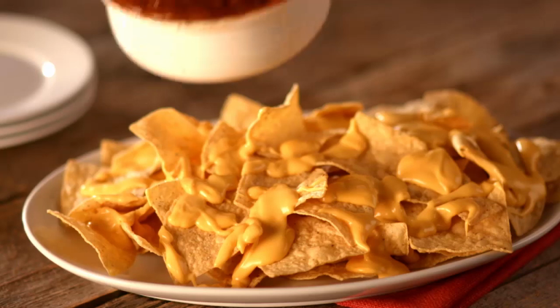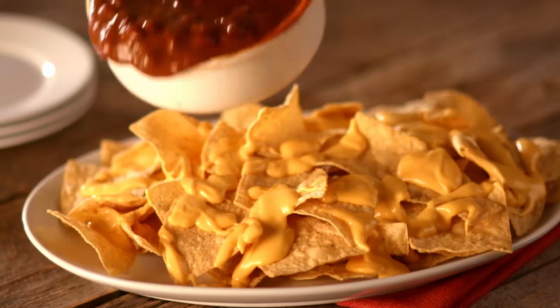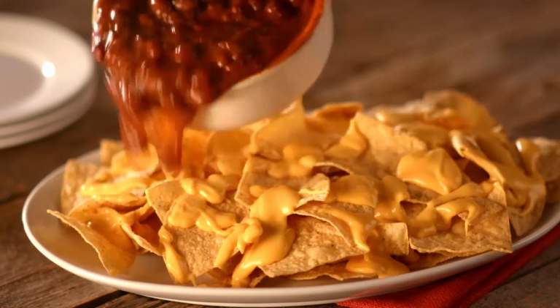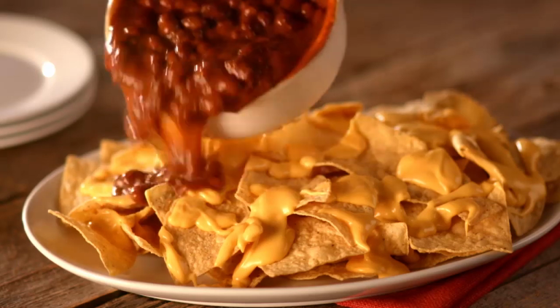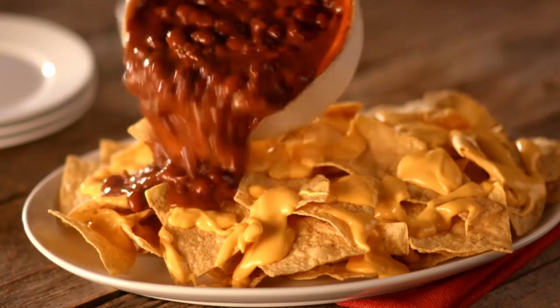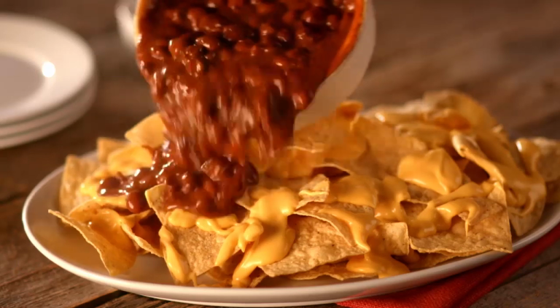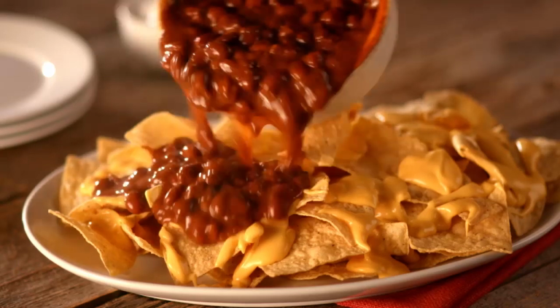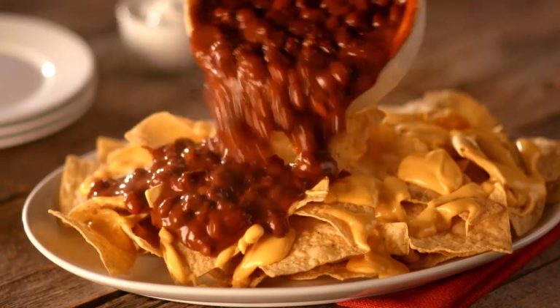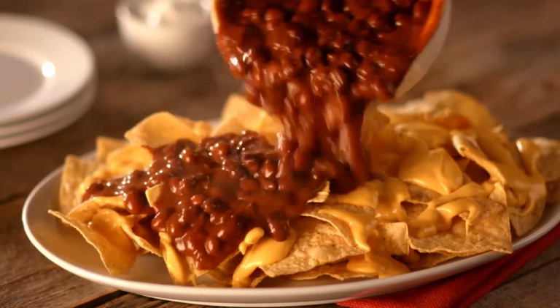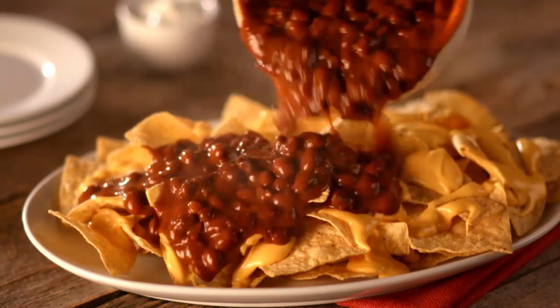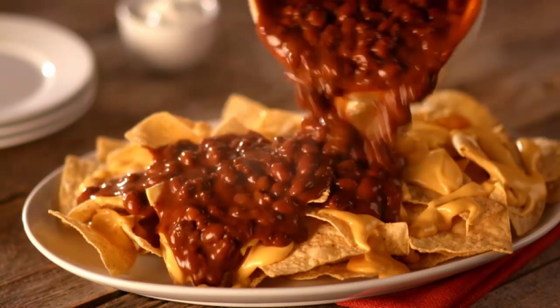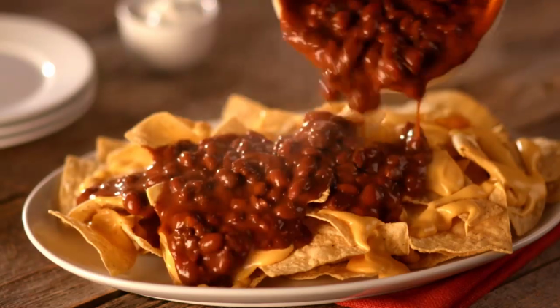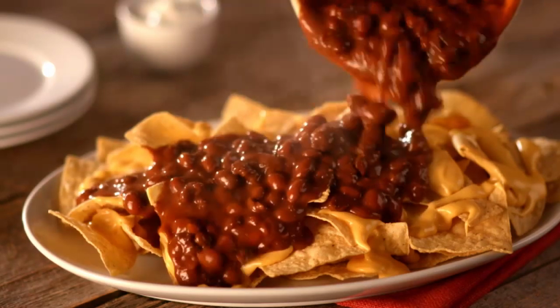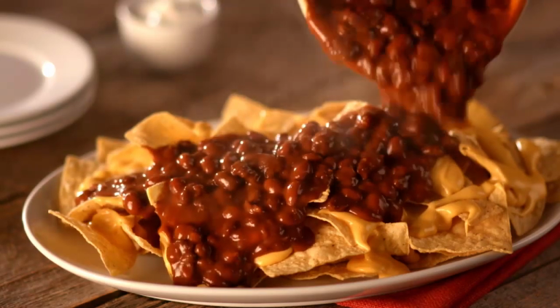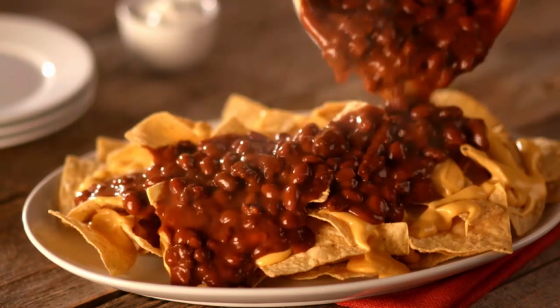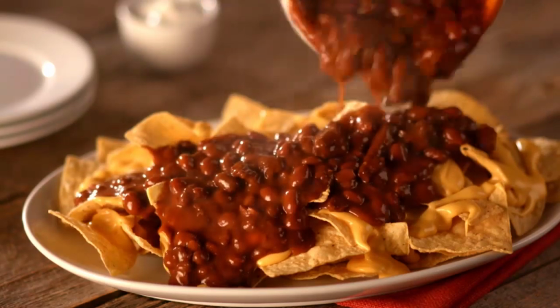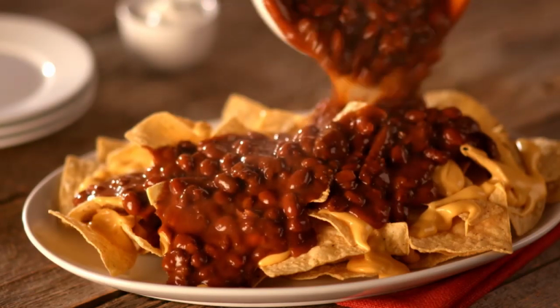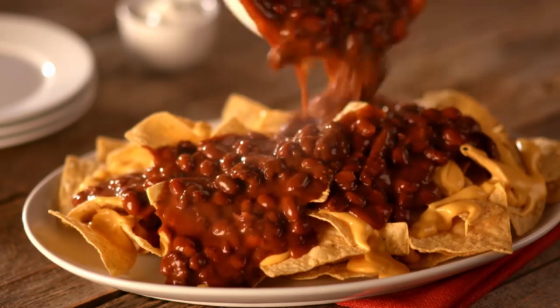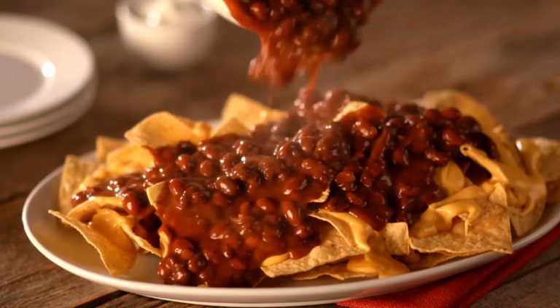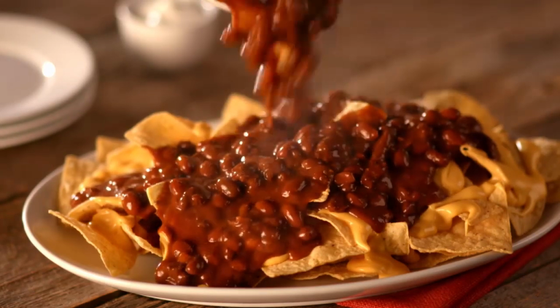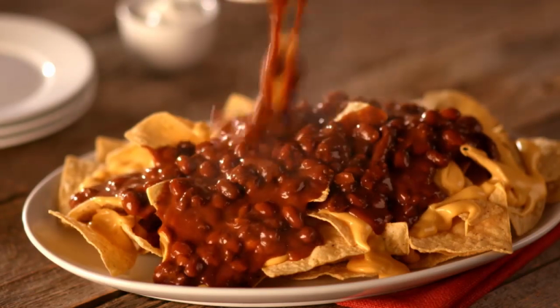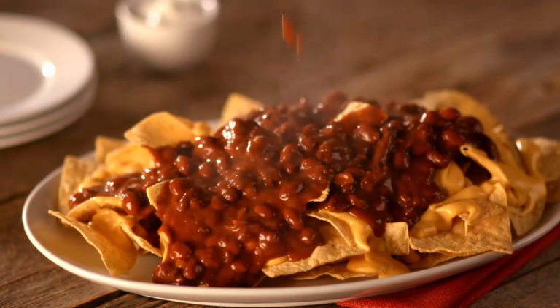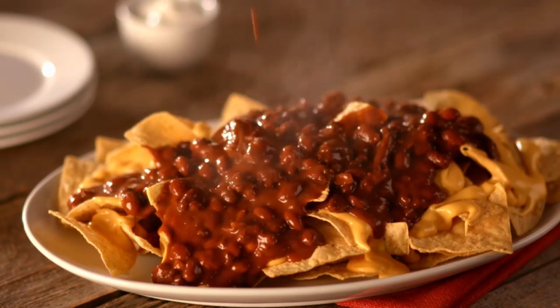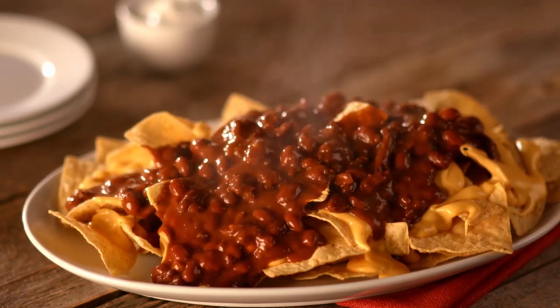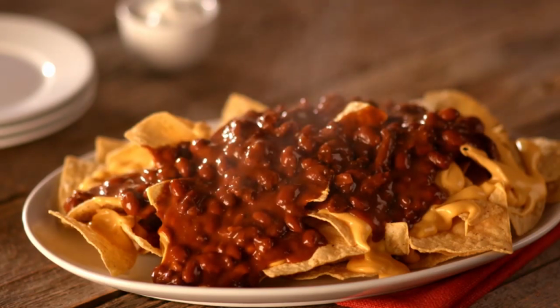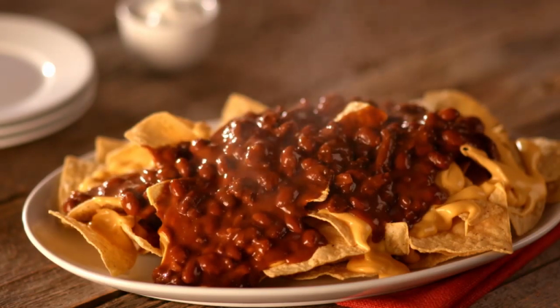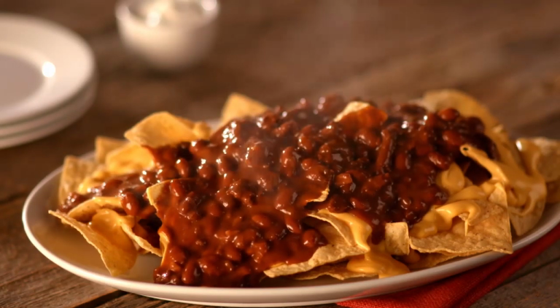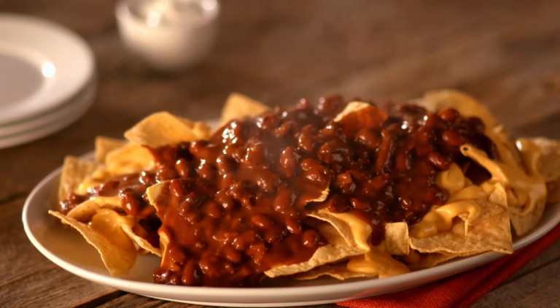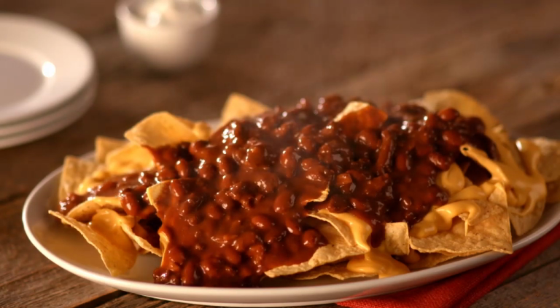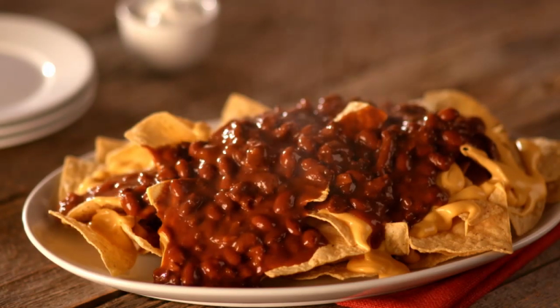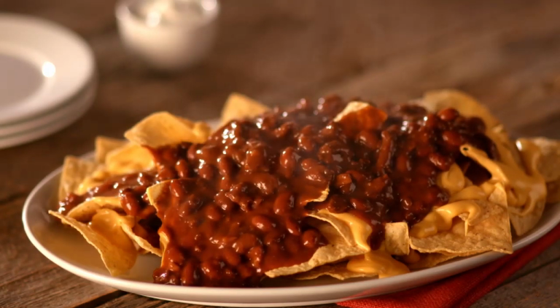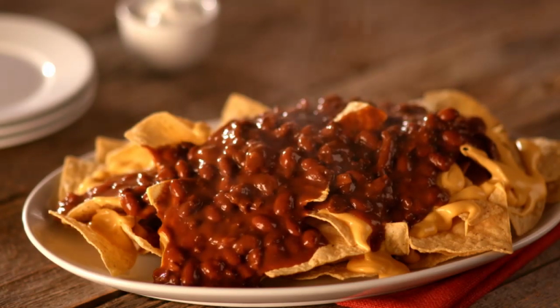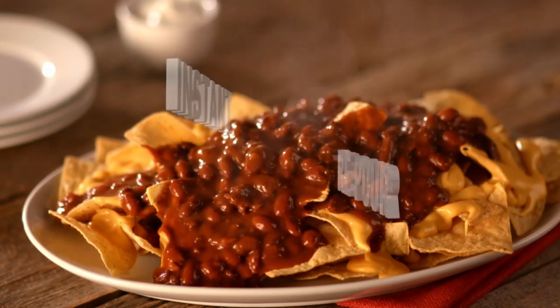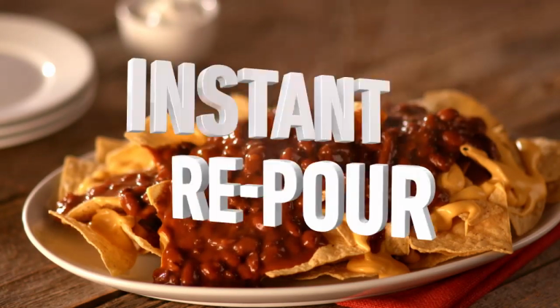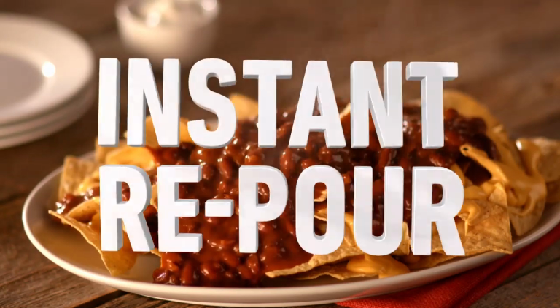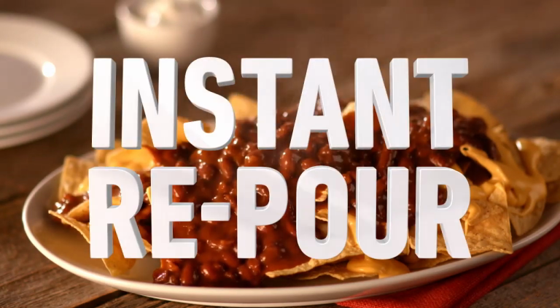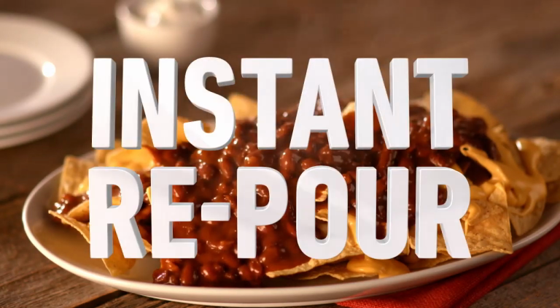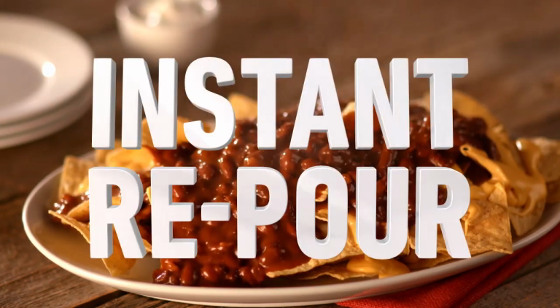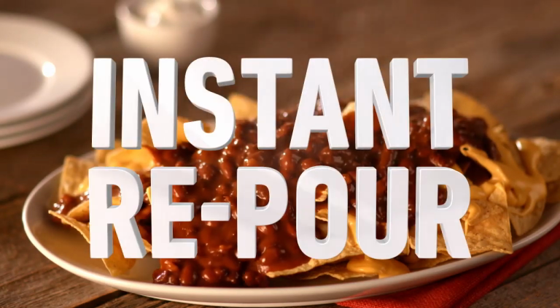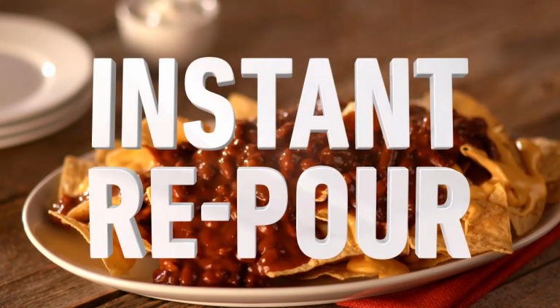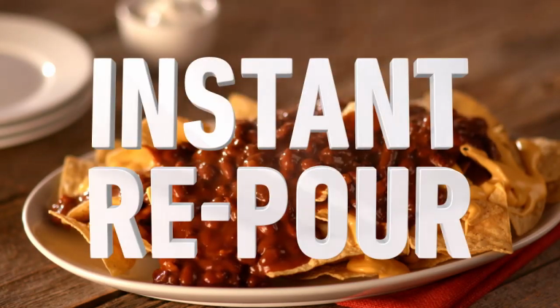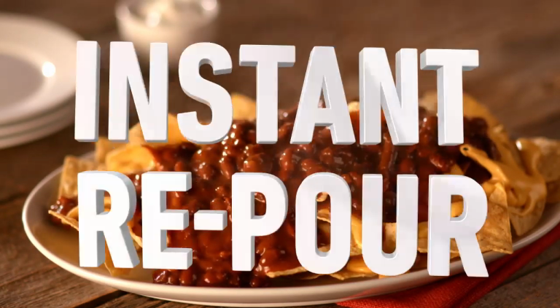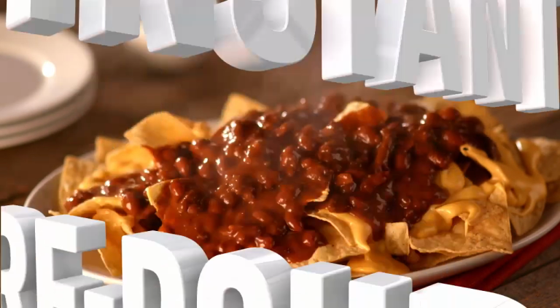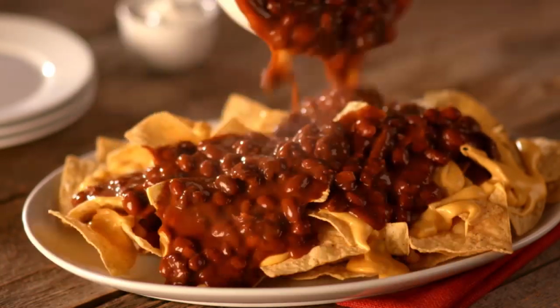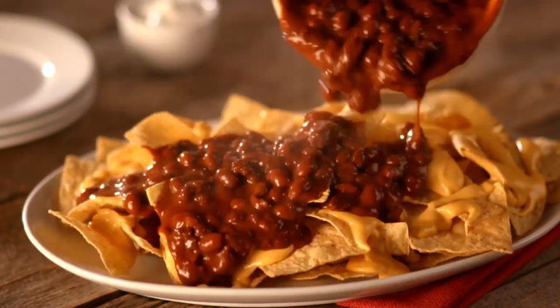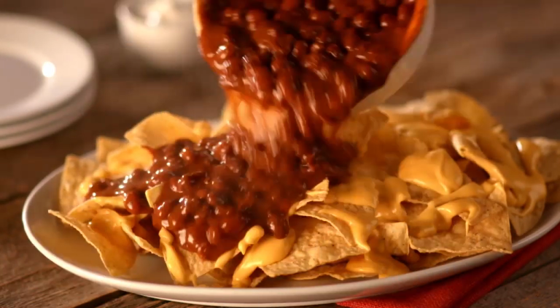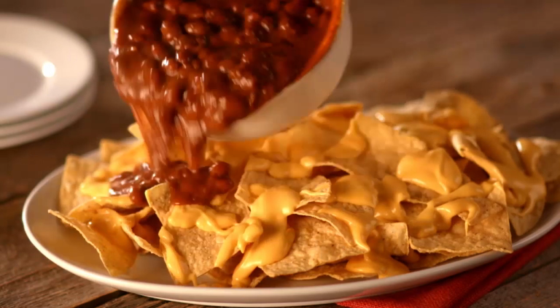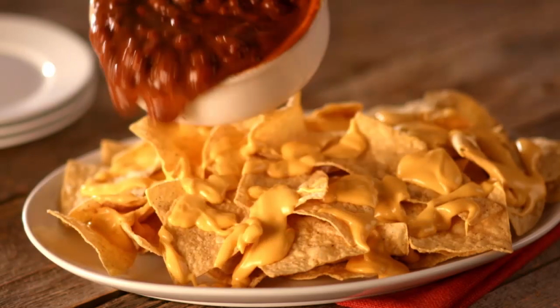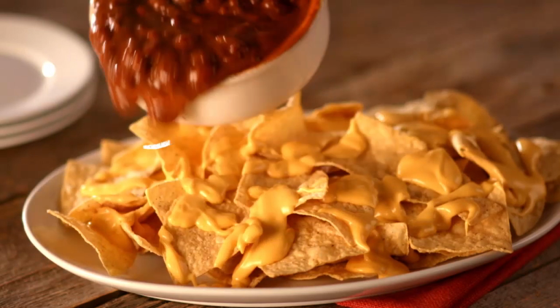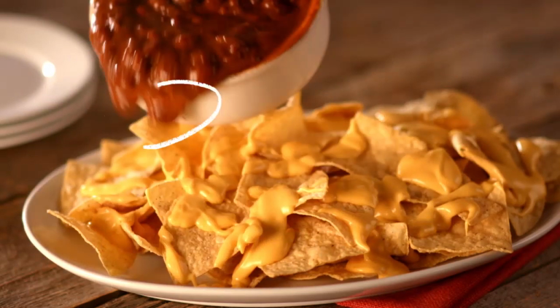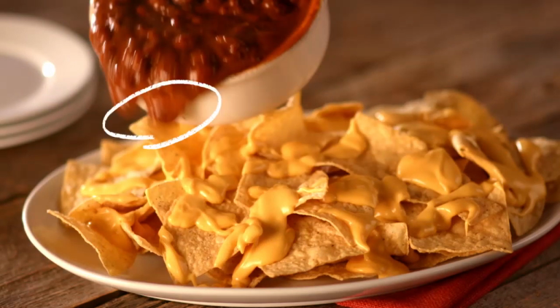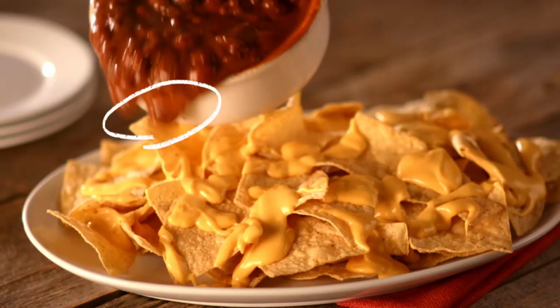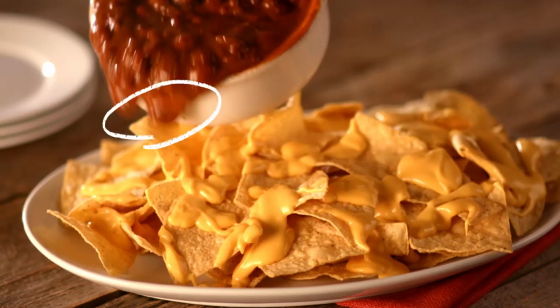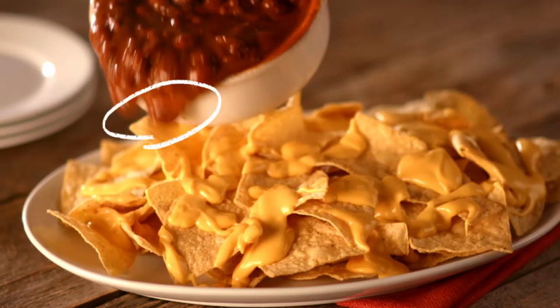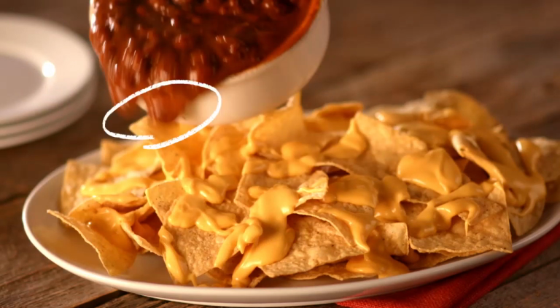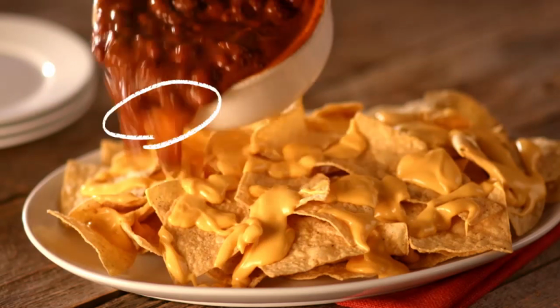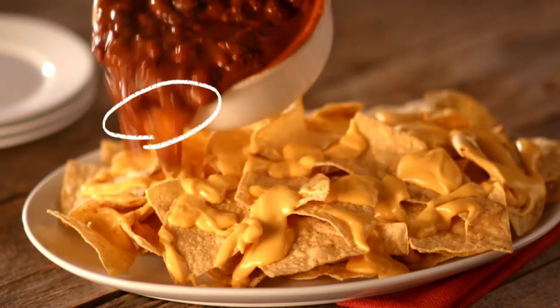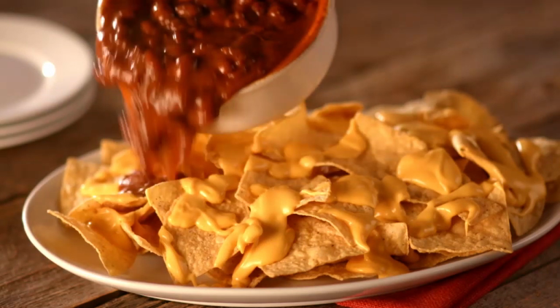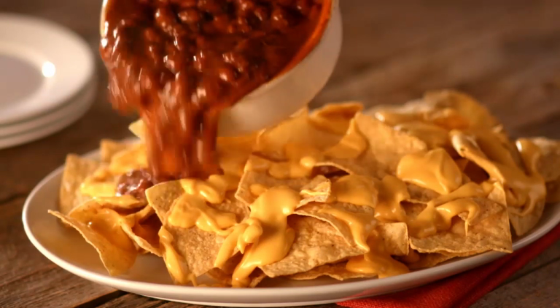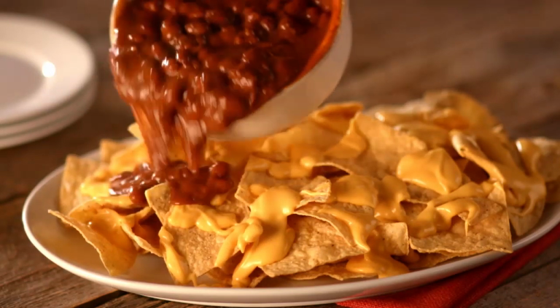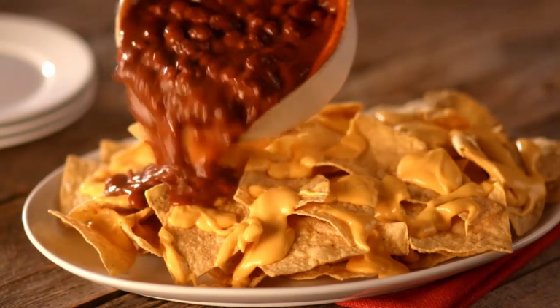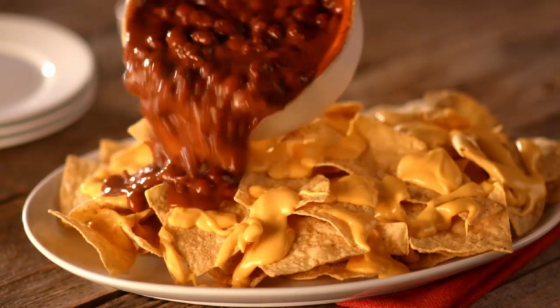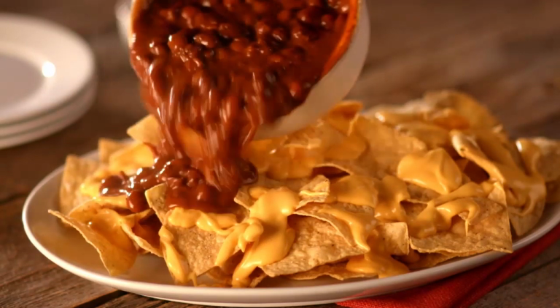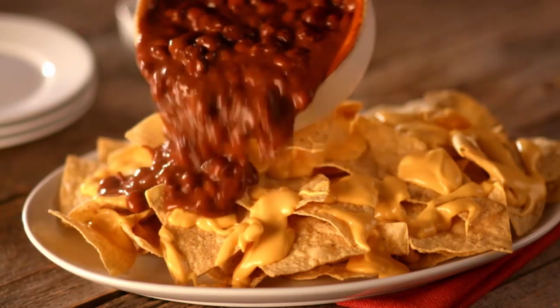The nachos came to play, Nick. The cheese is caught off guard, Don. Oh, let's do the re-pour. Pour that back. OK, here we go again.